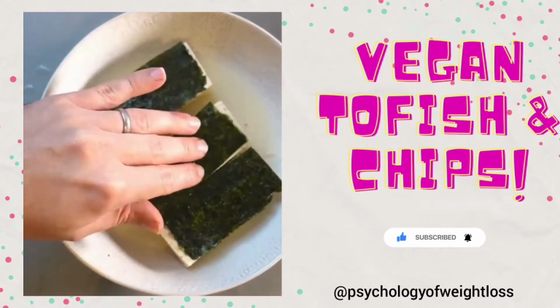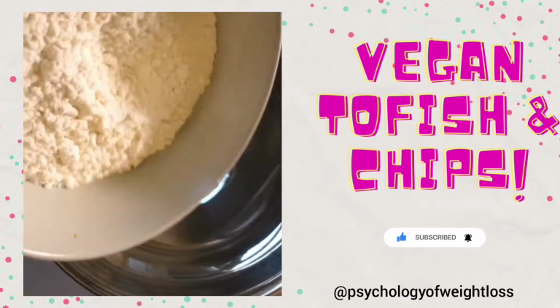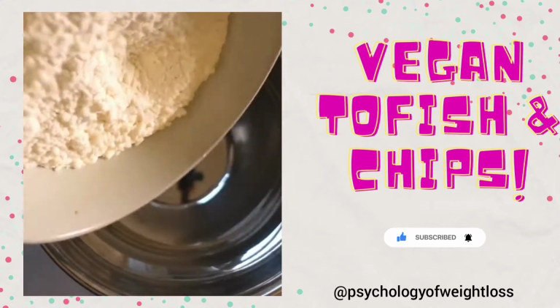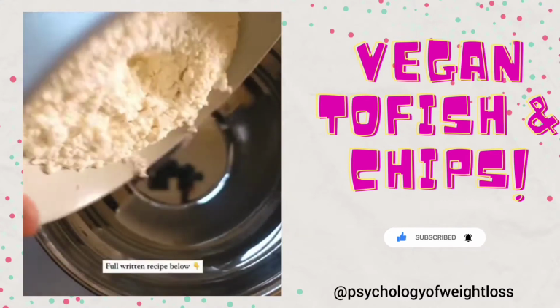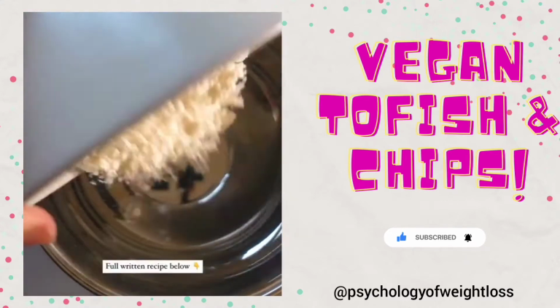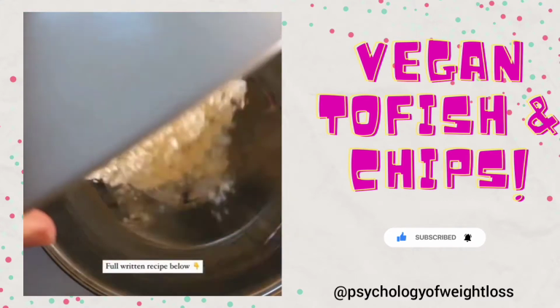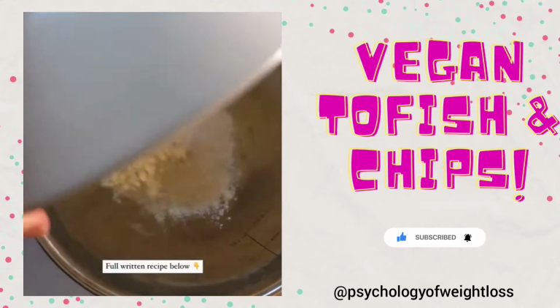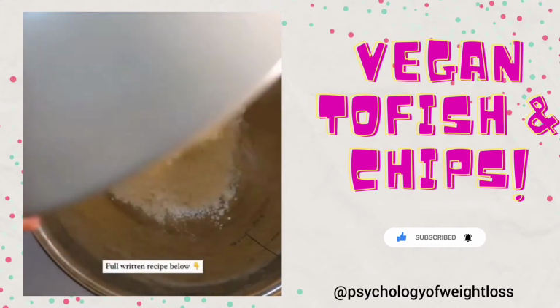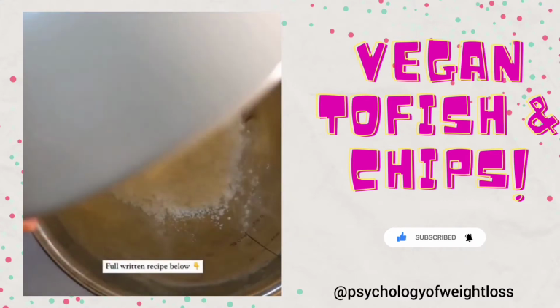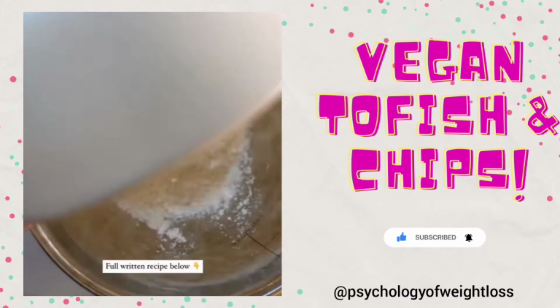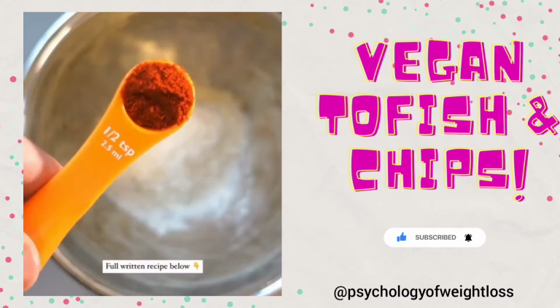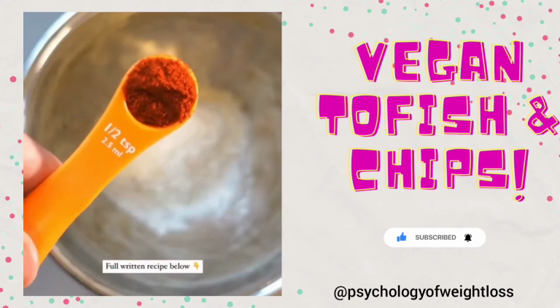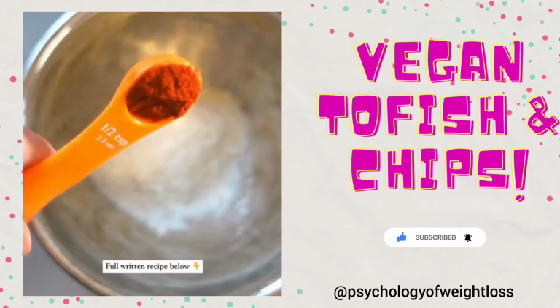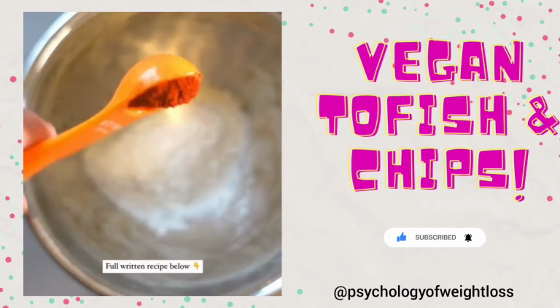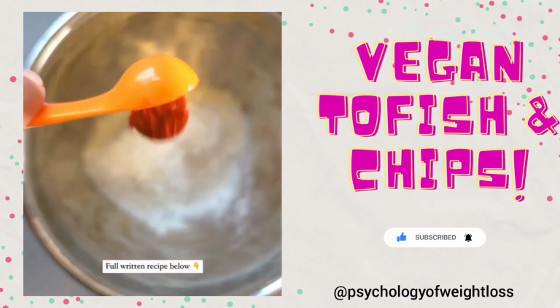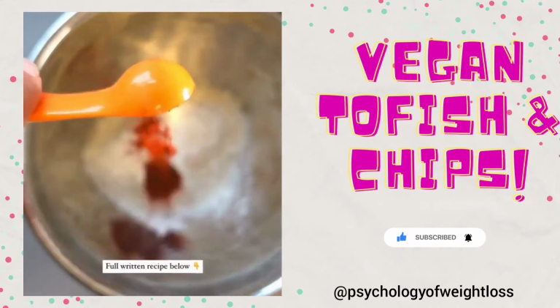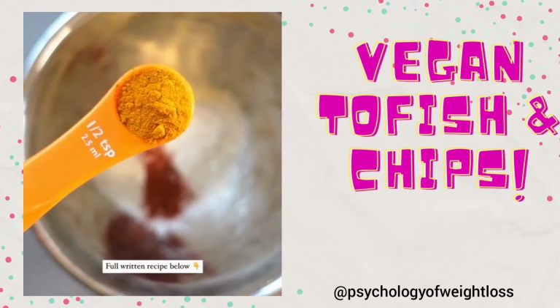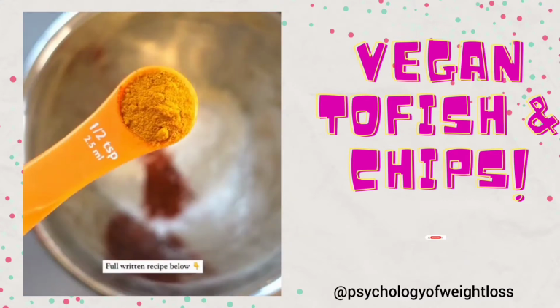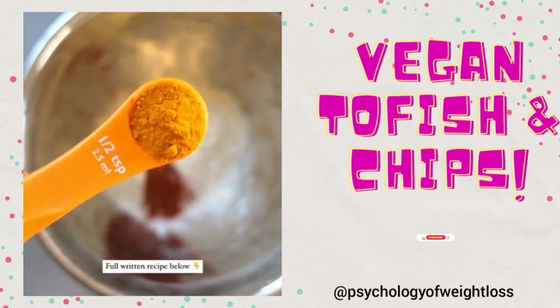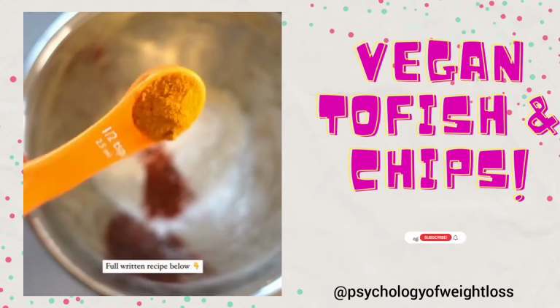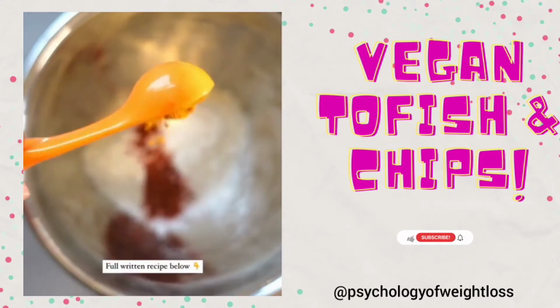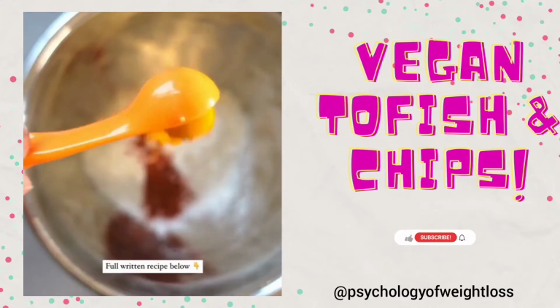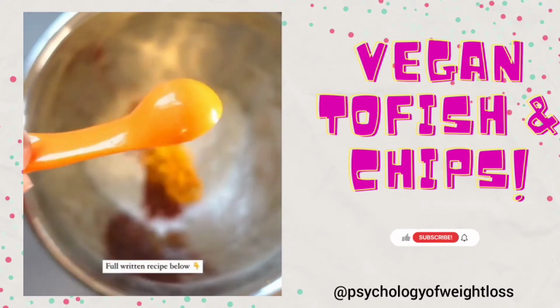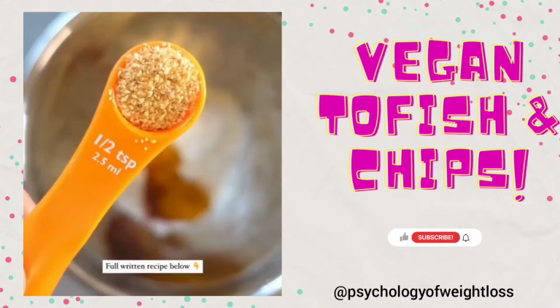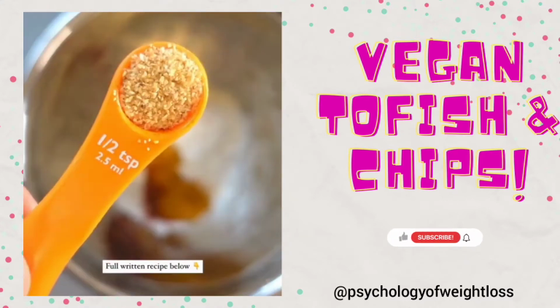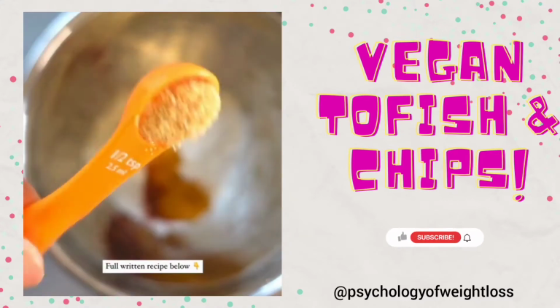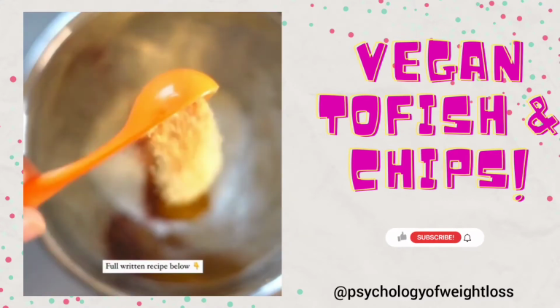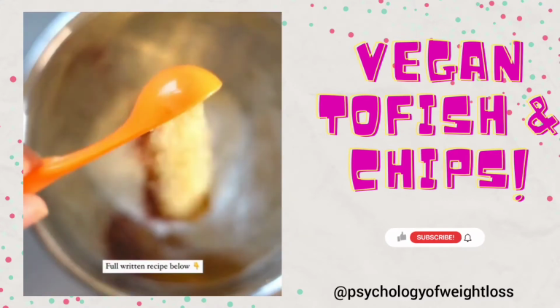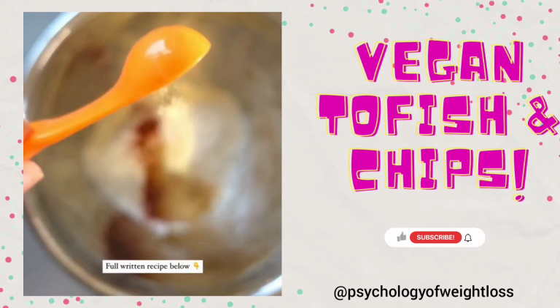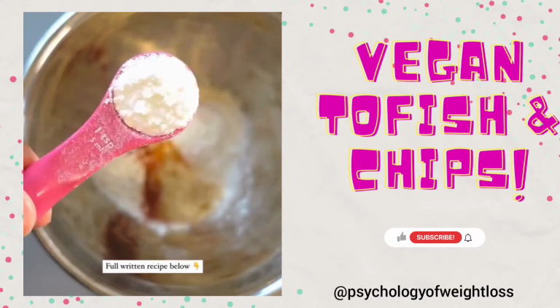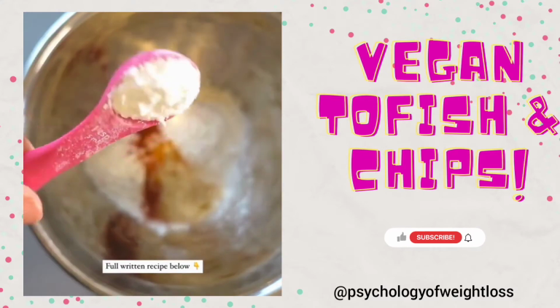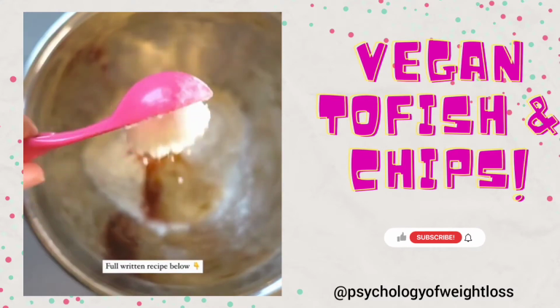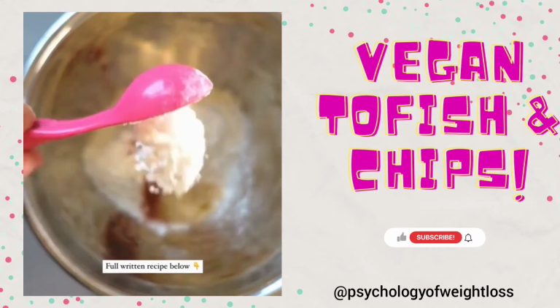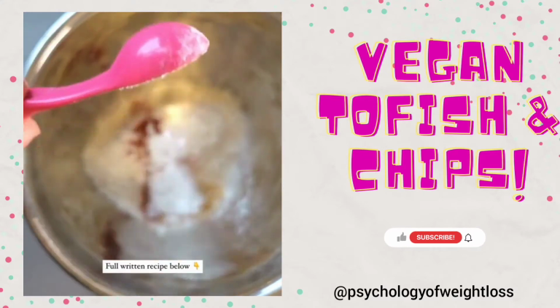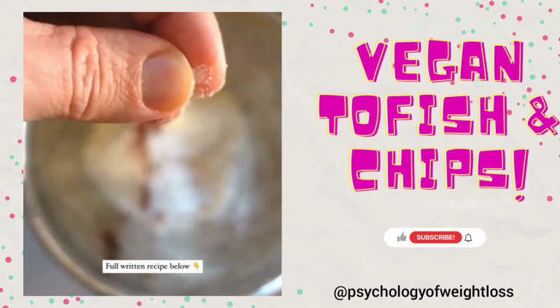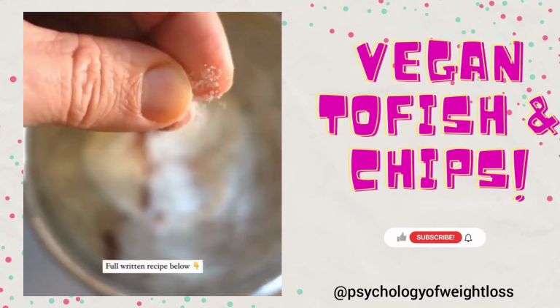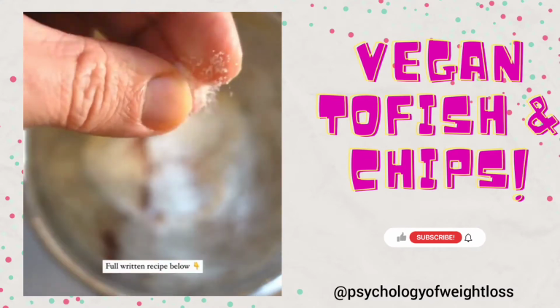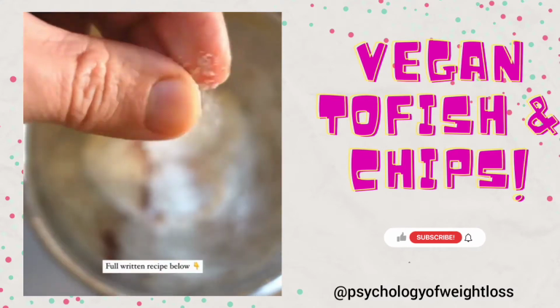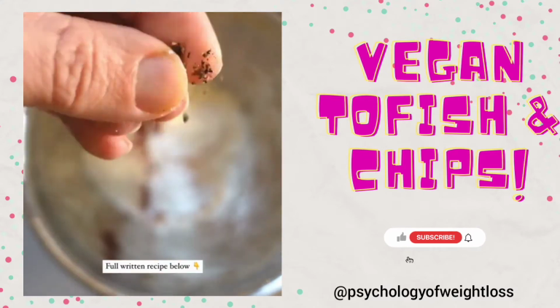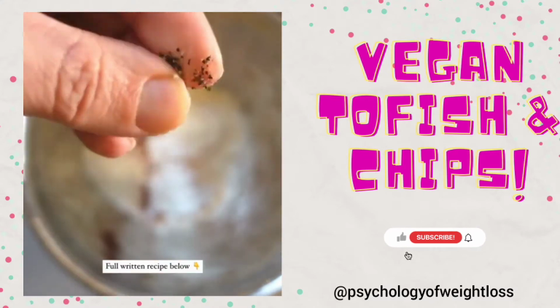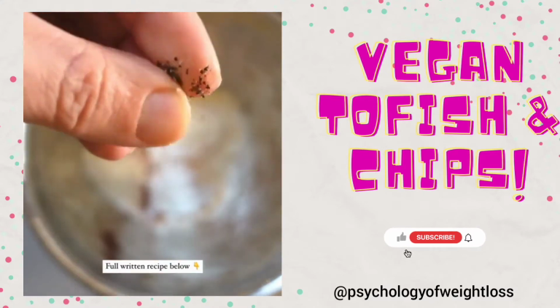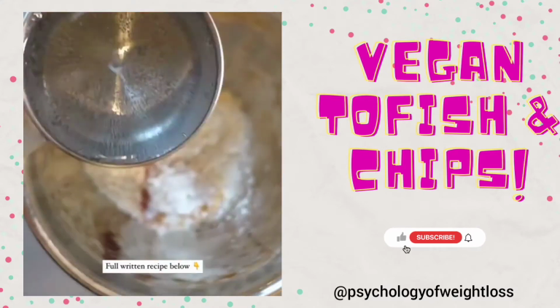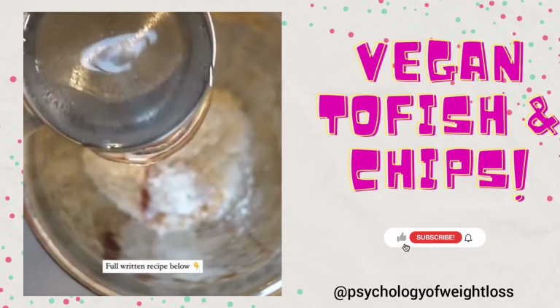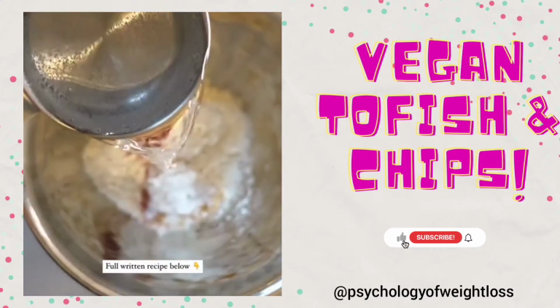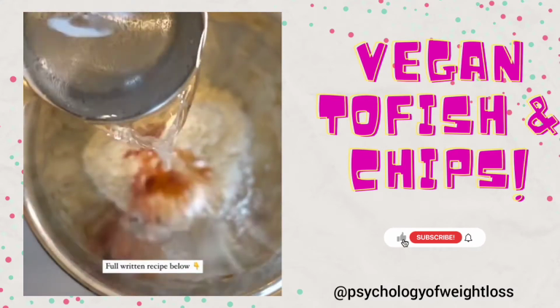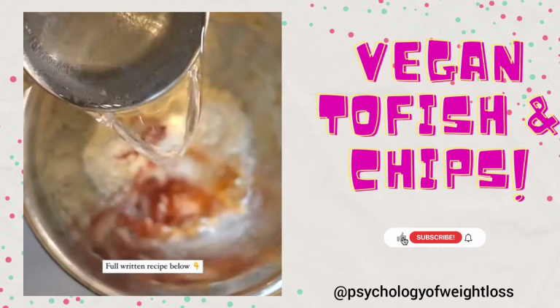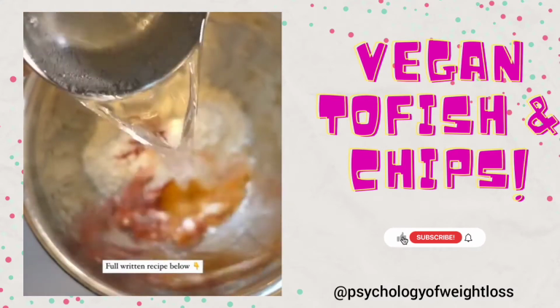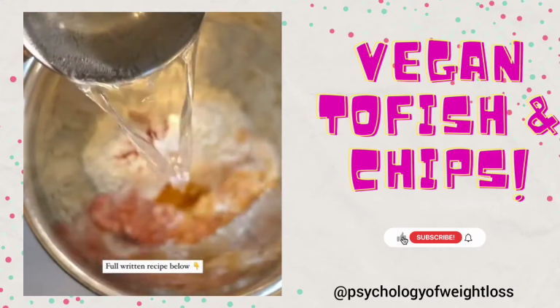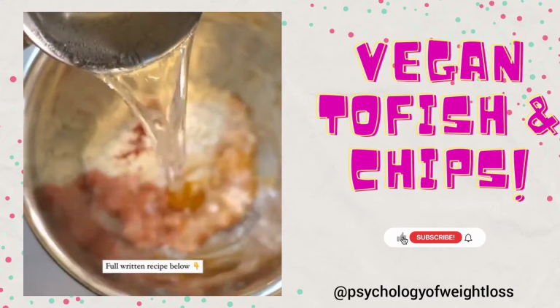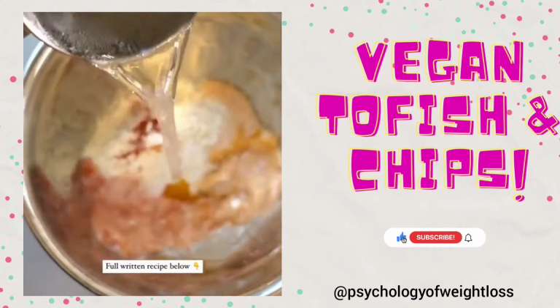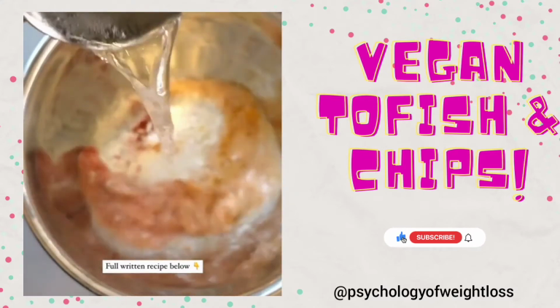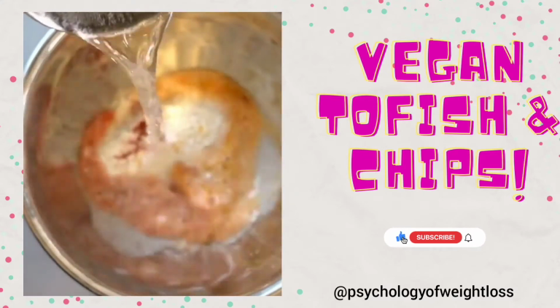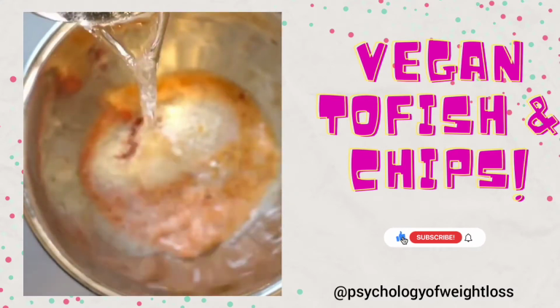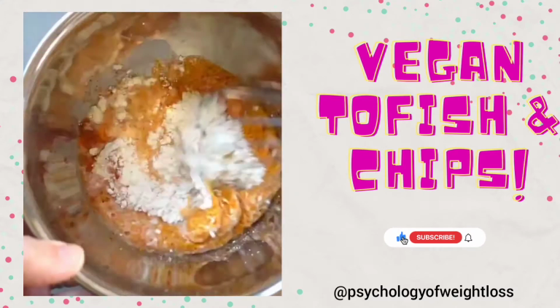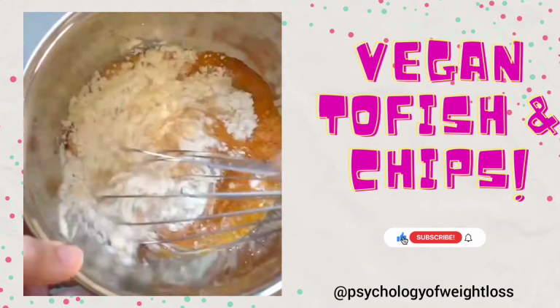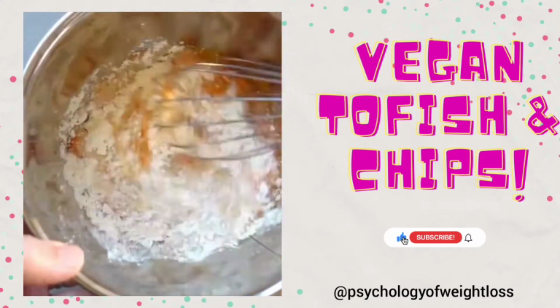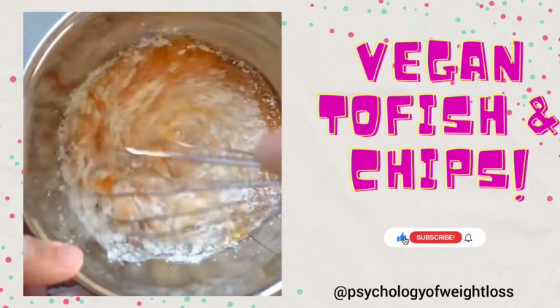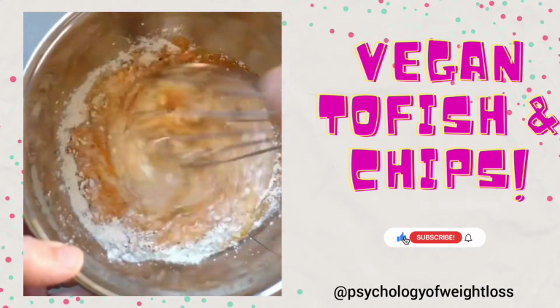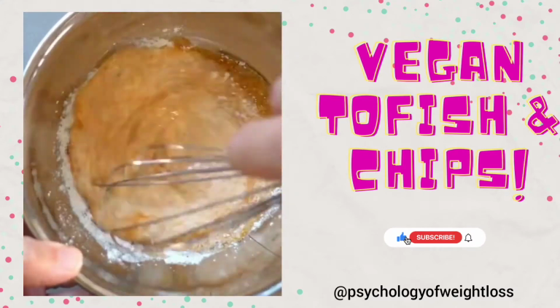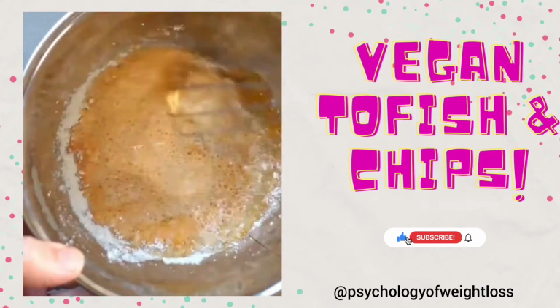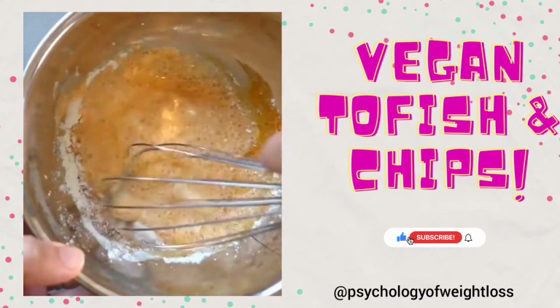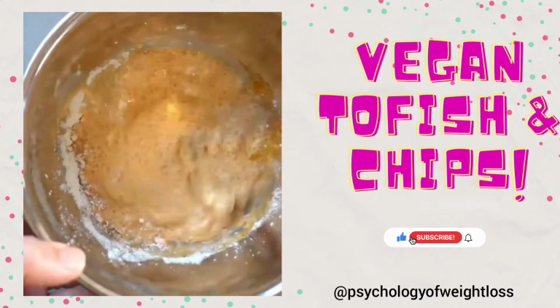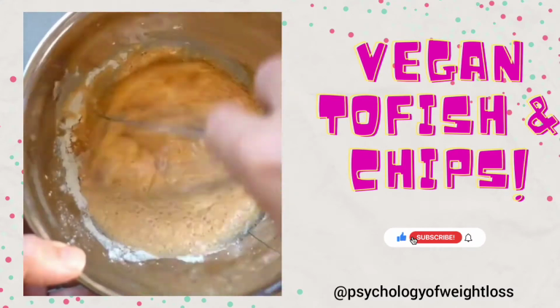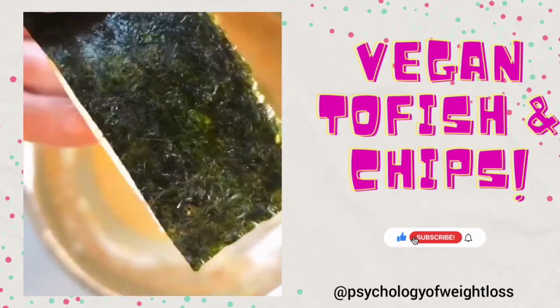Now for the all-important batter — we're using gluten free flour and a mixture of spices. The full recipe is down below. Add sparkling water and mix it up.